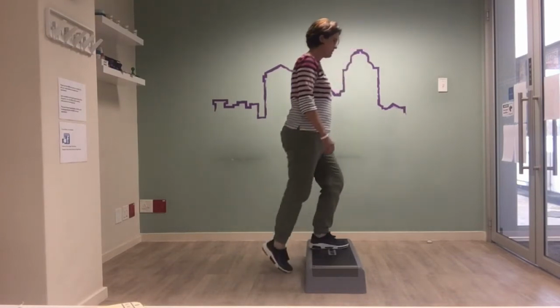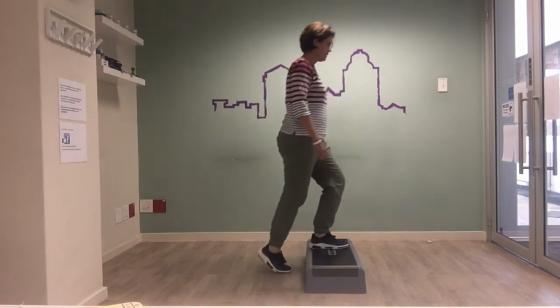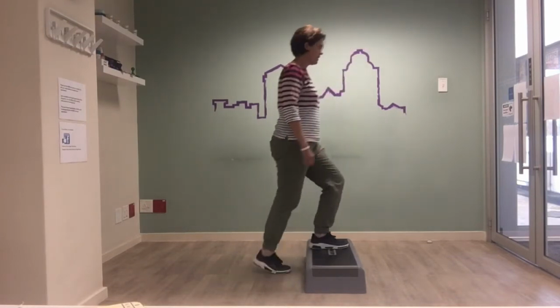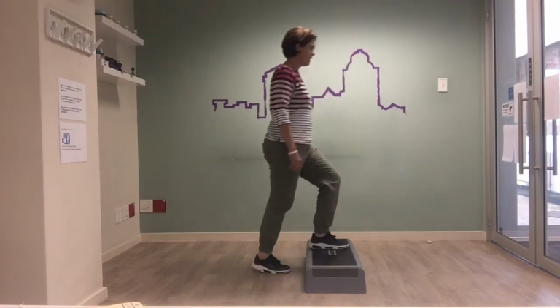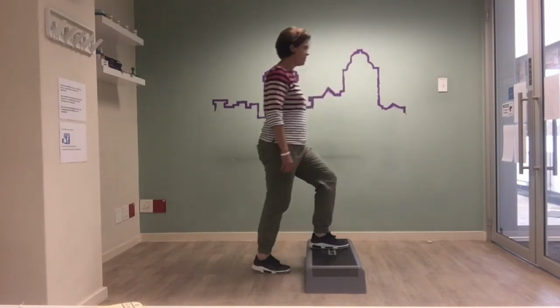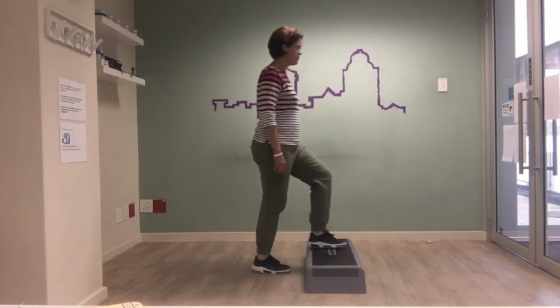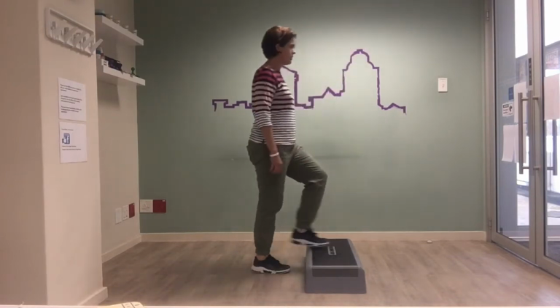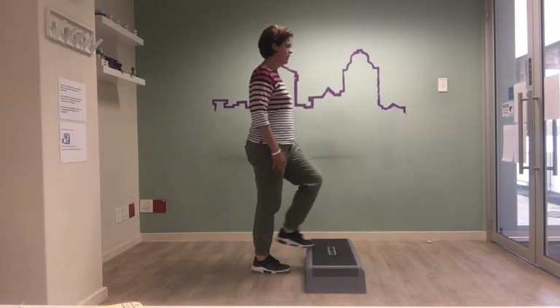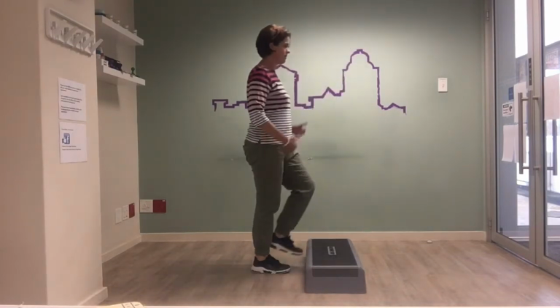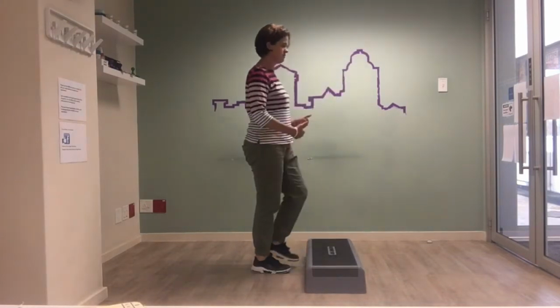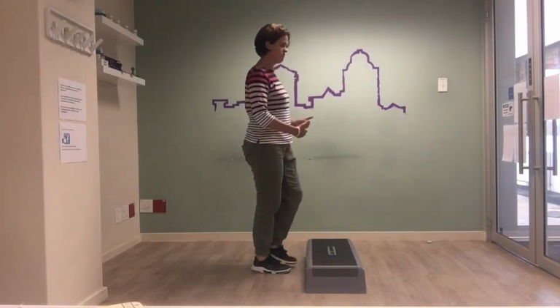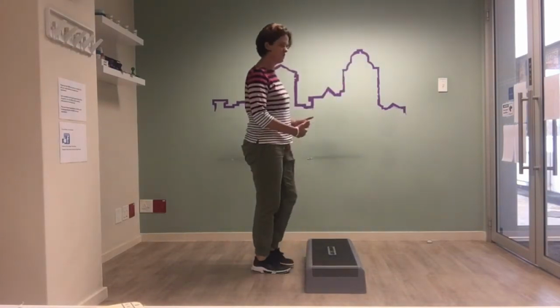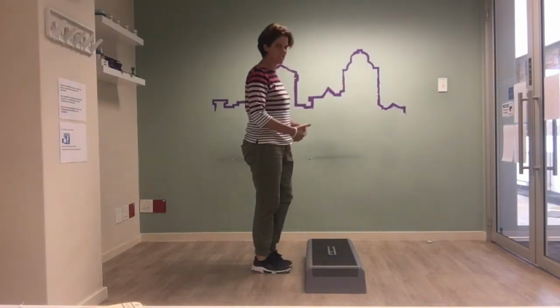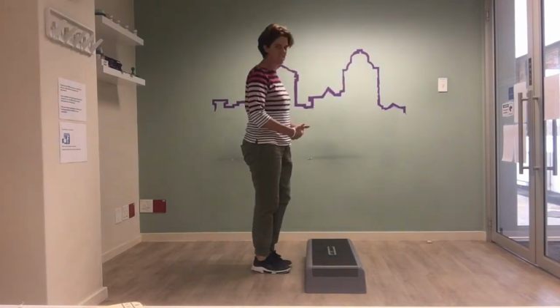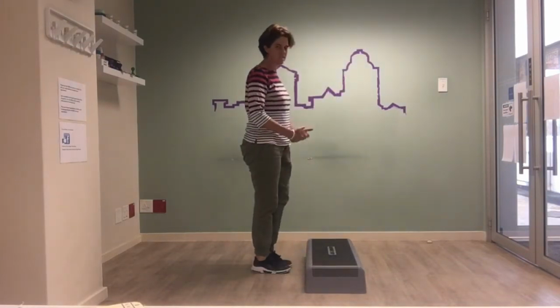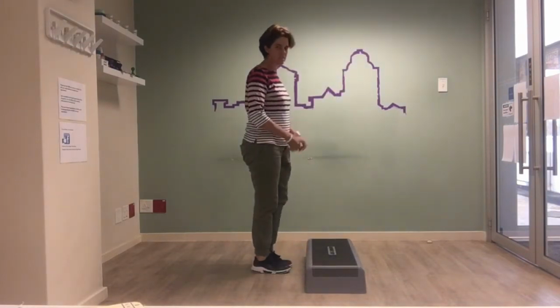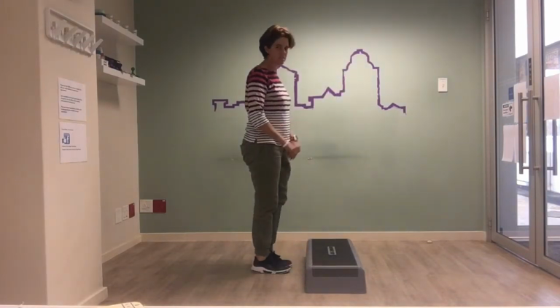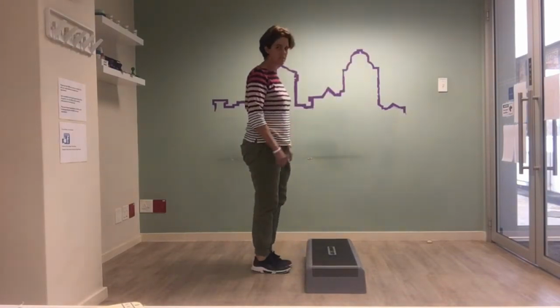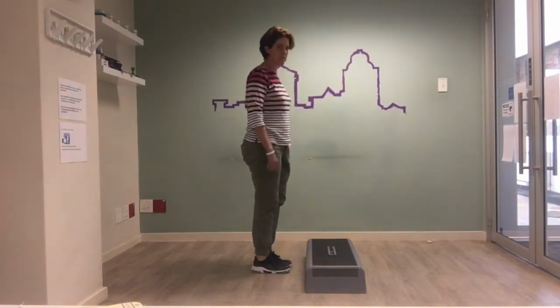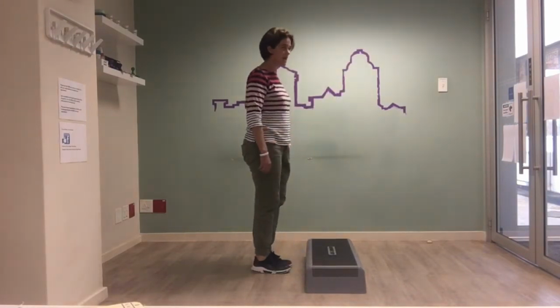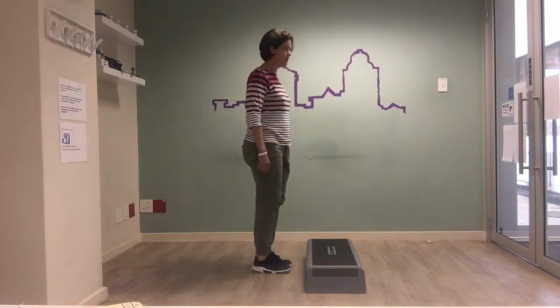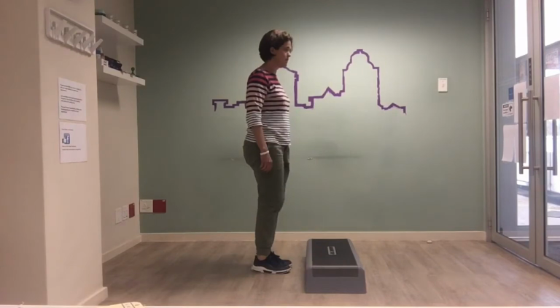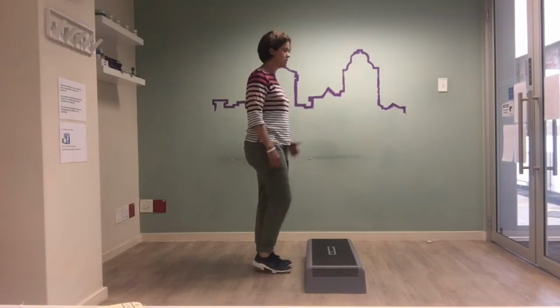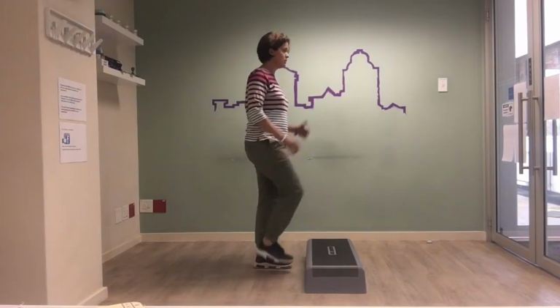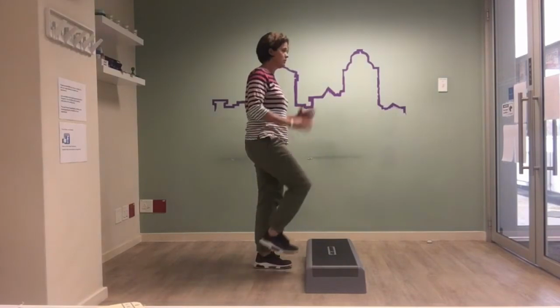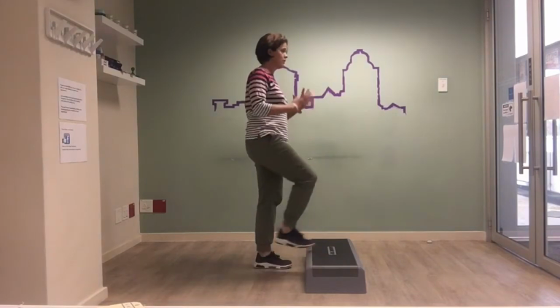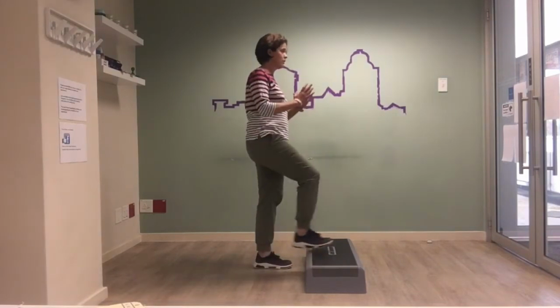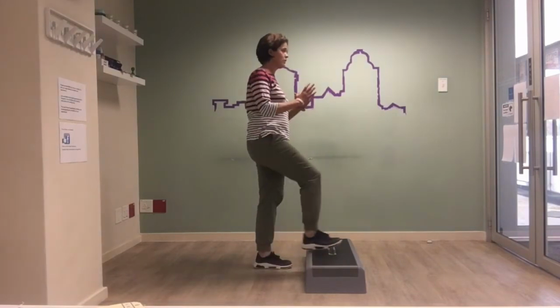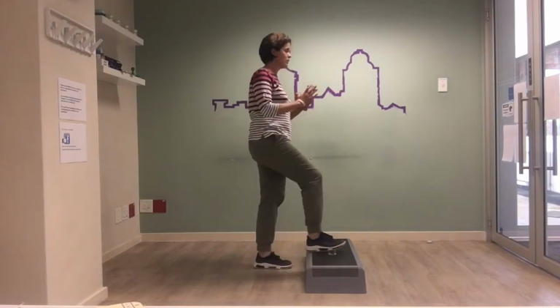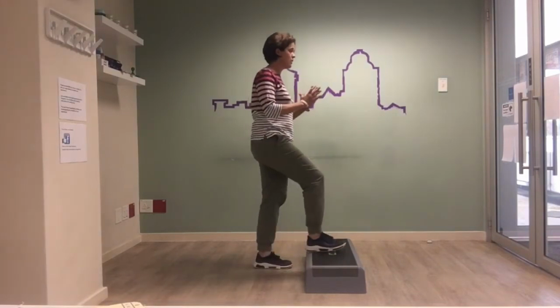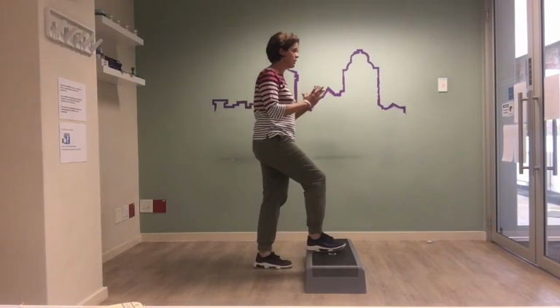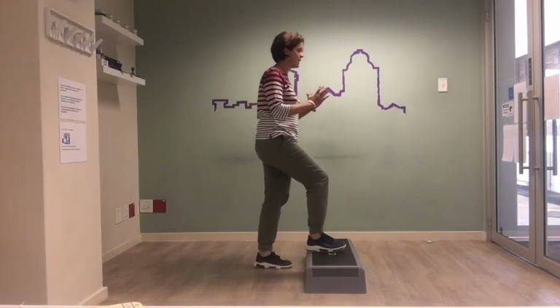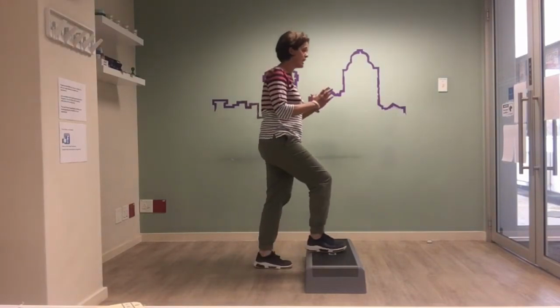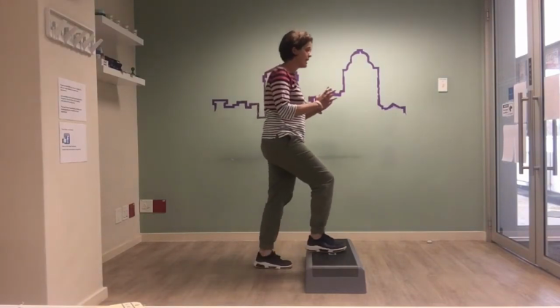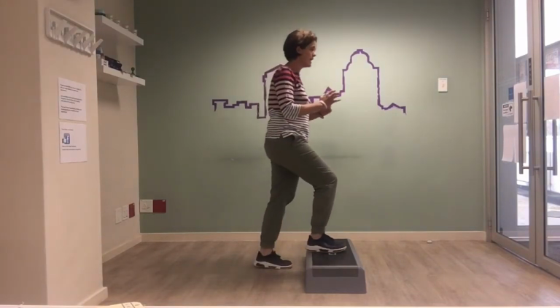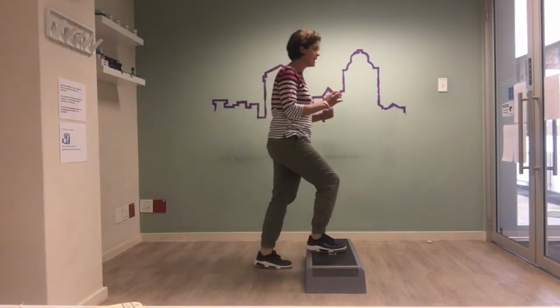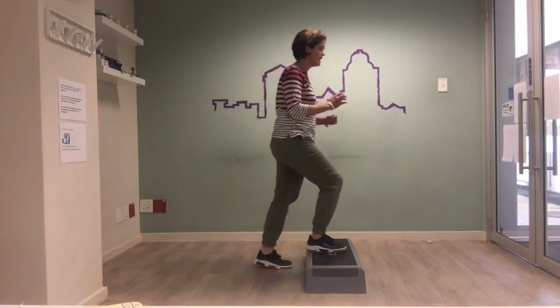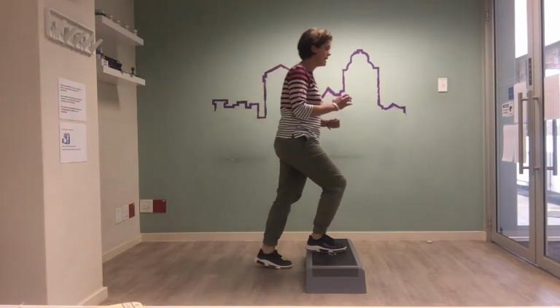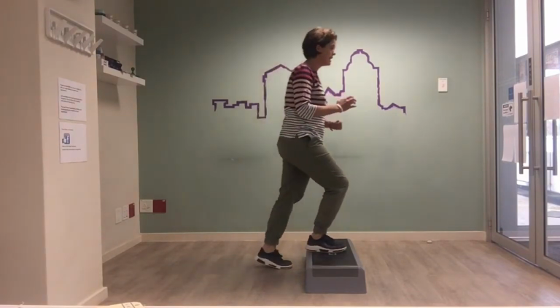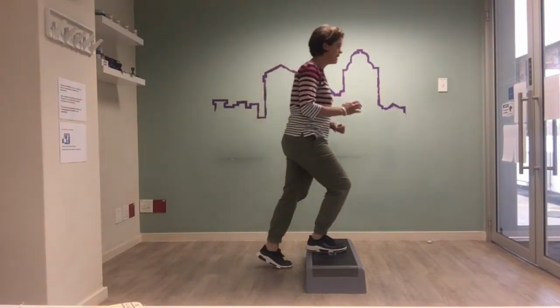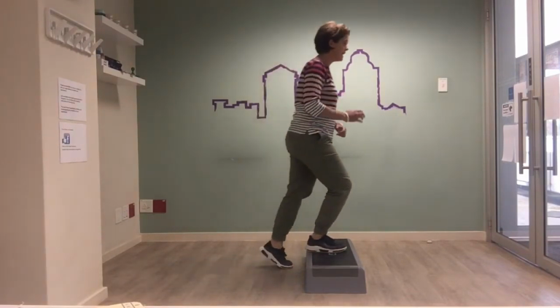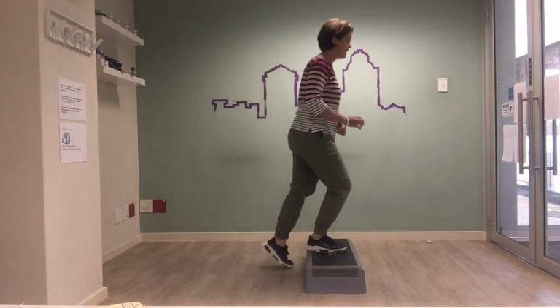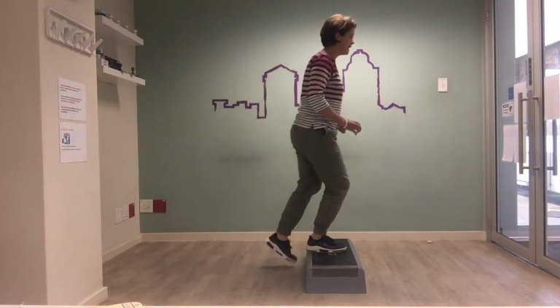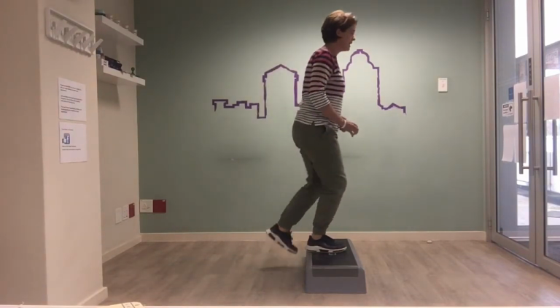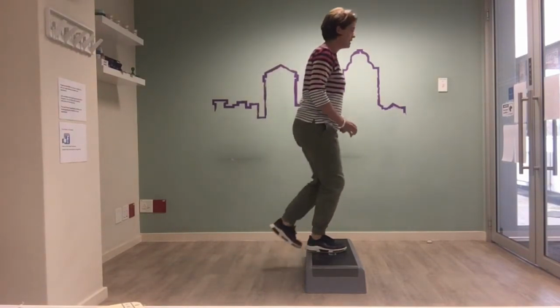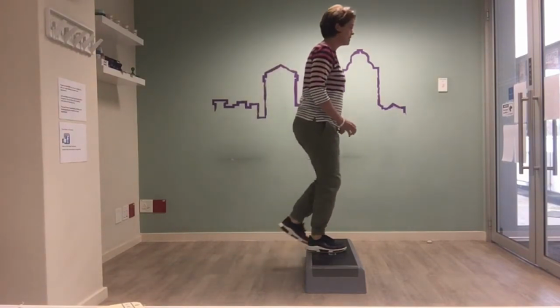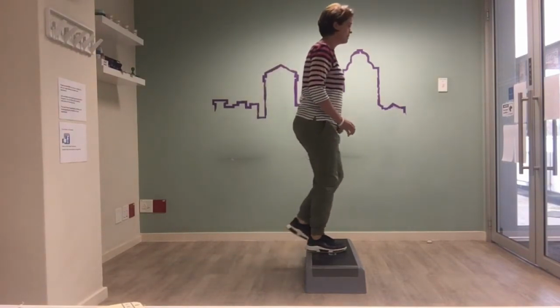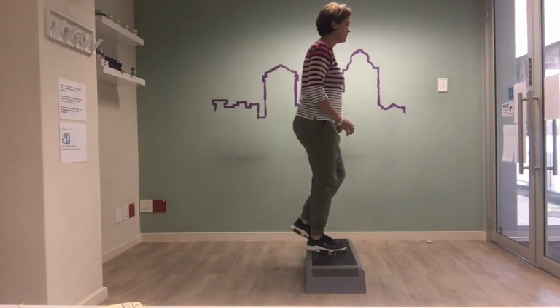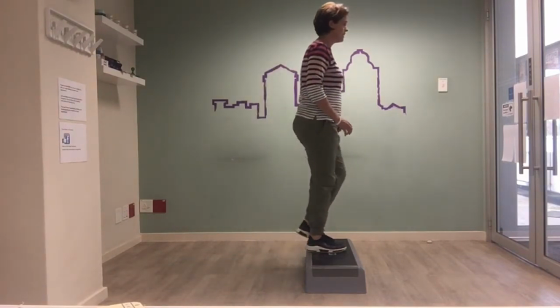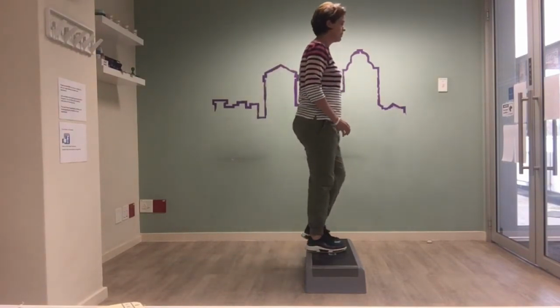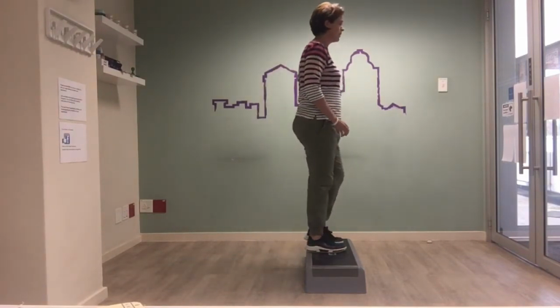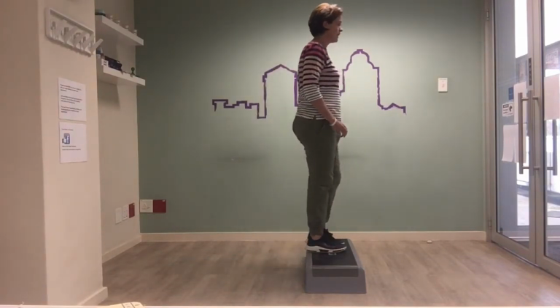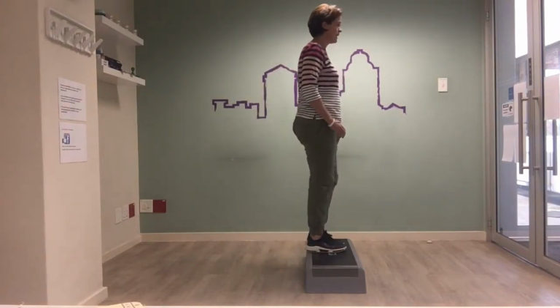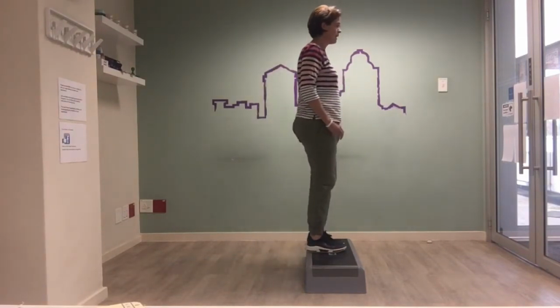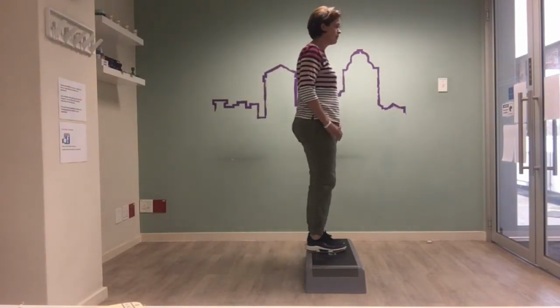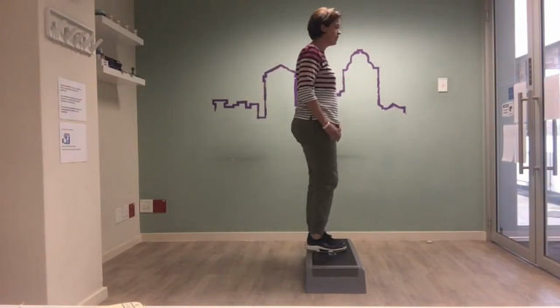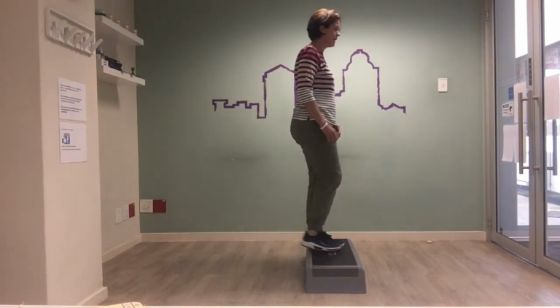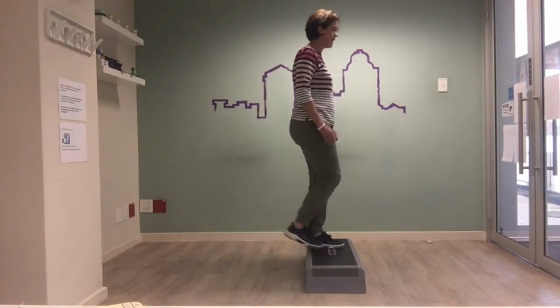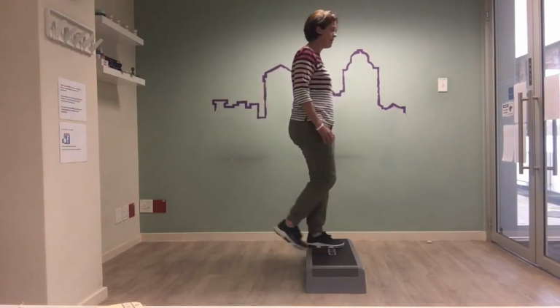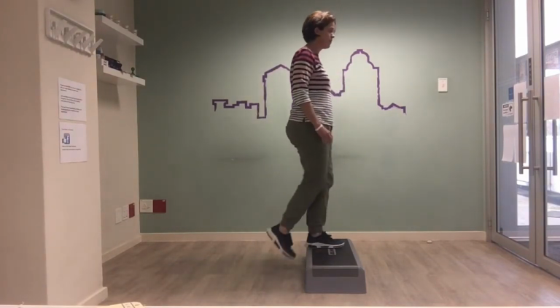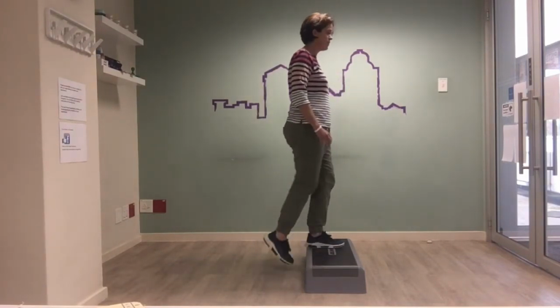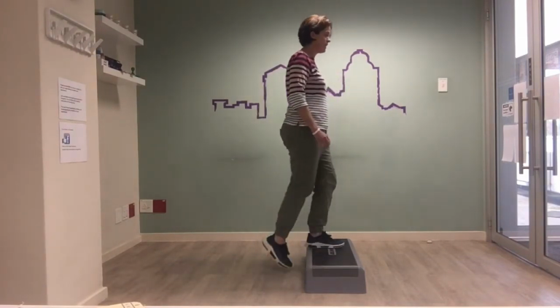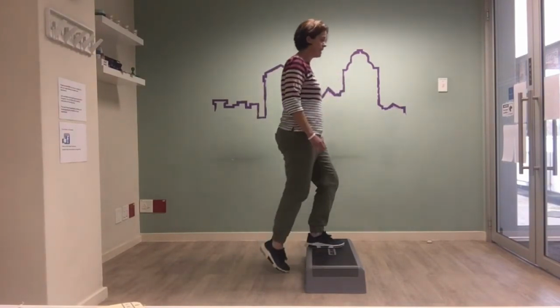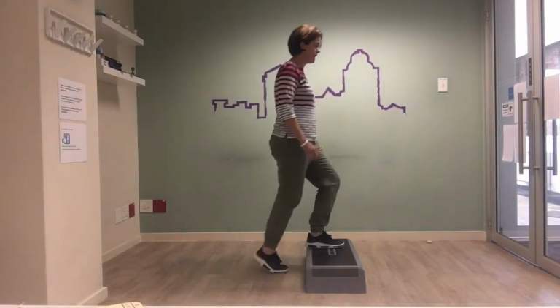Also, you may find yourself looking down, but you want to focus on looking ahead and really working on pulling up with that leg.